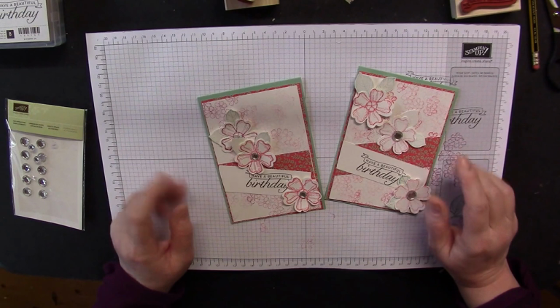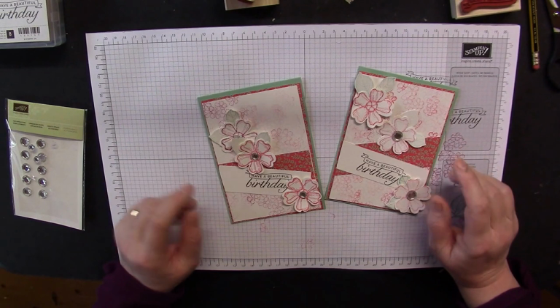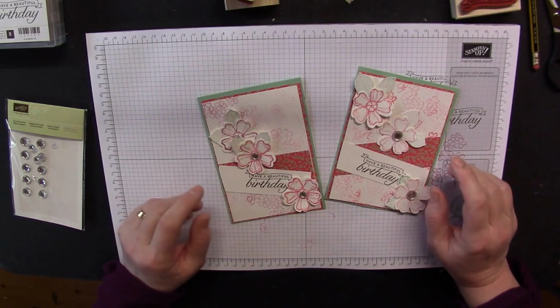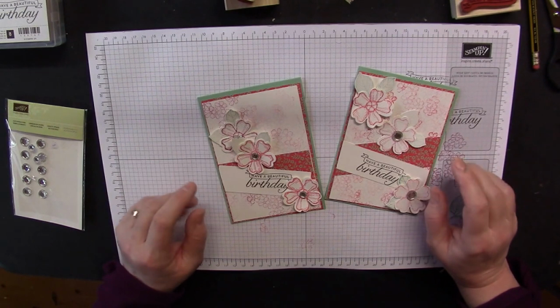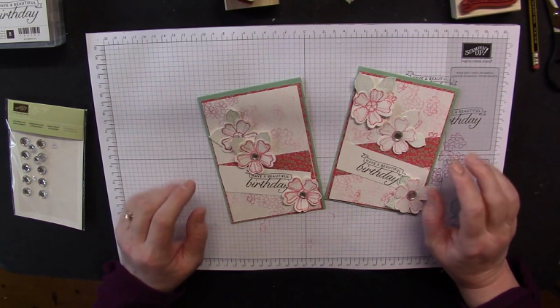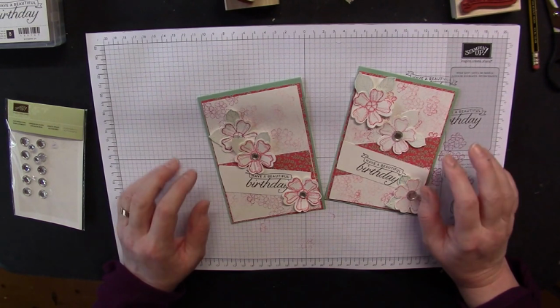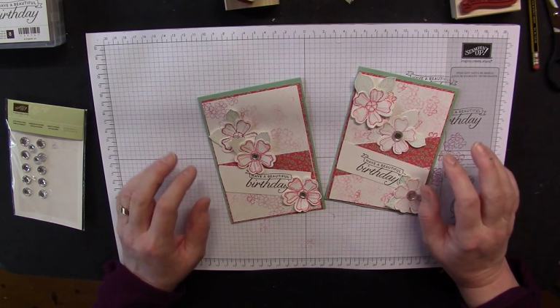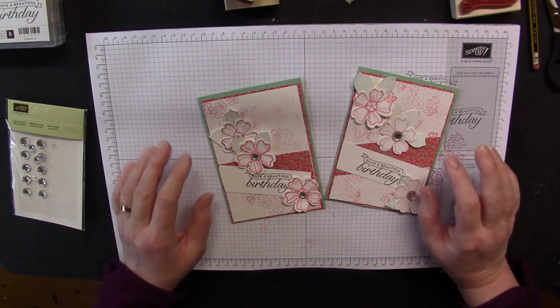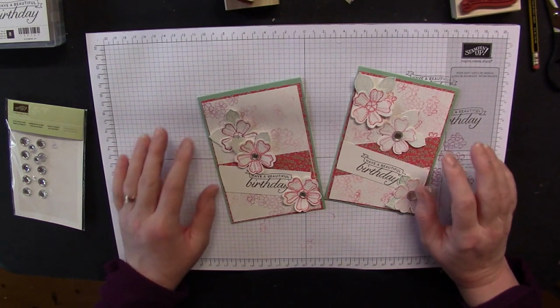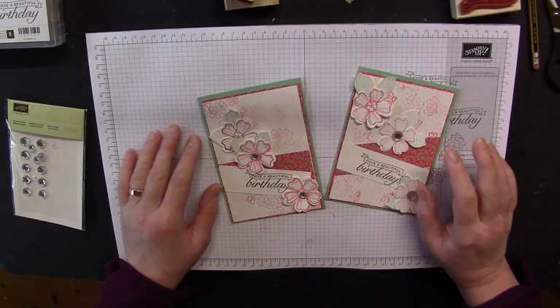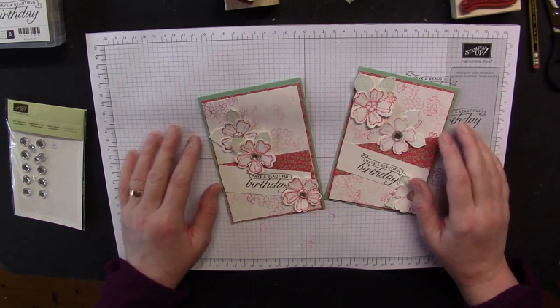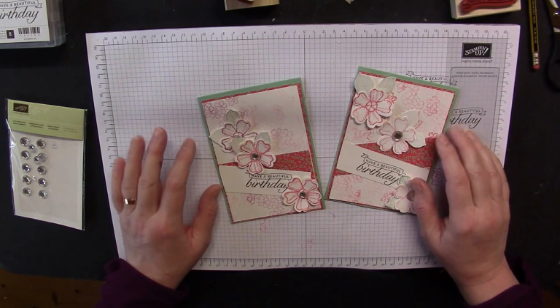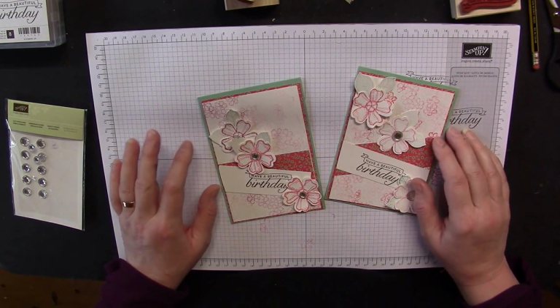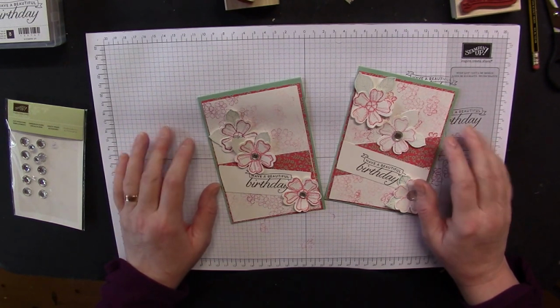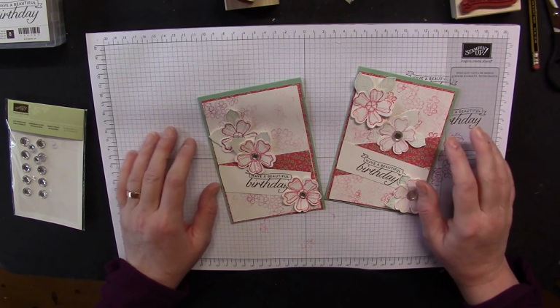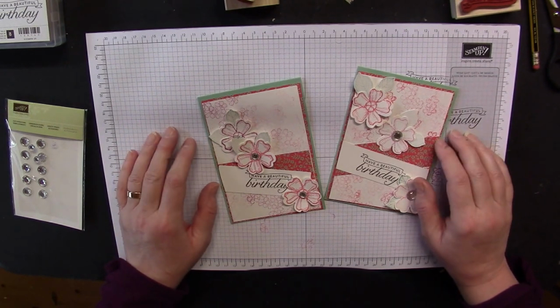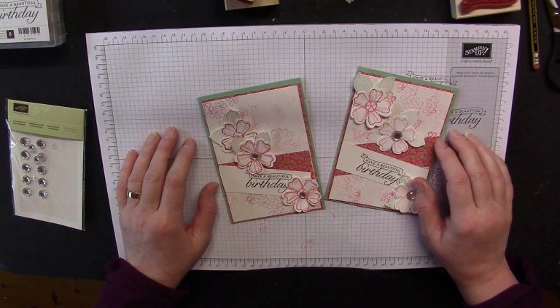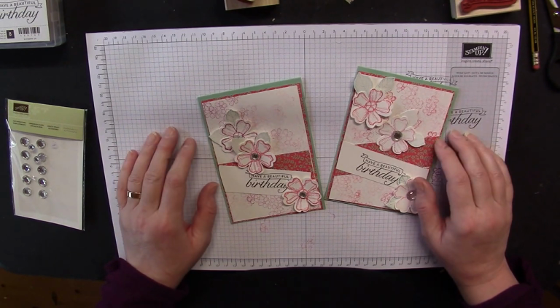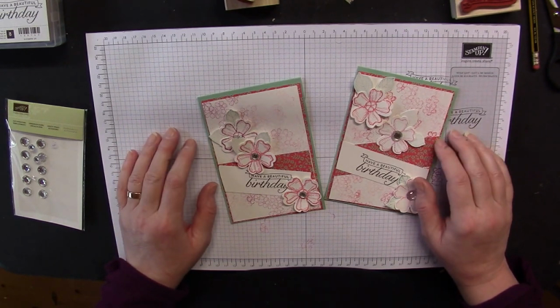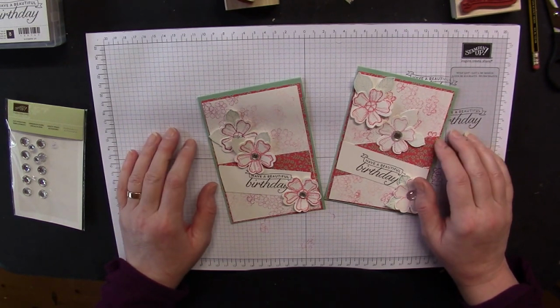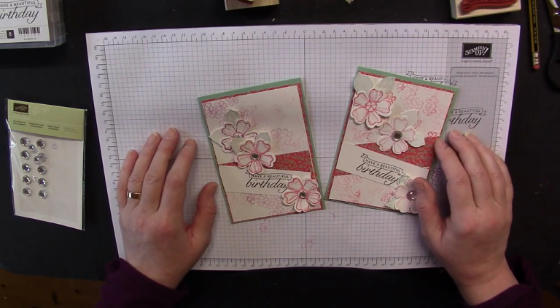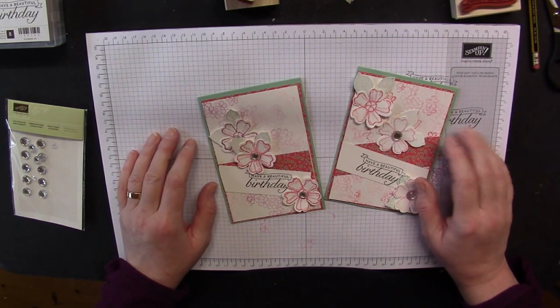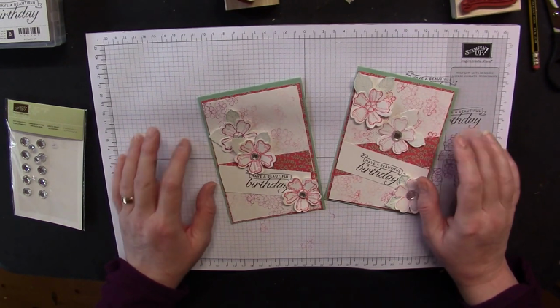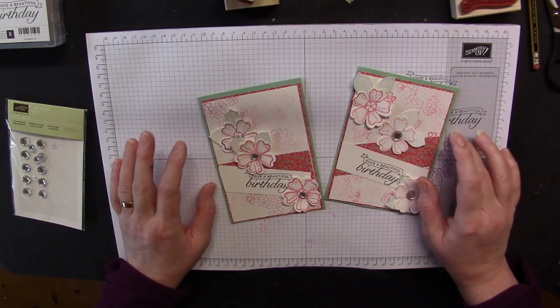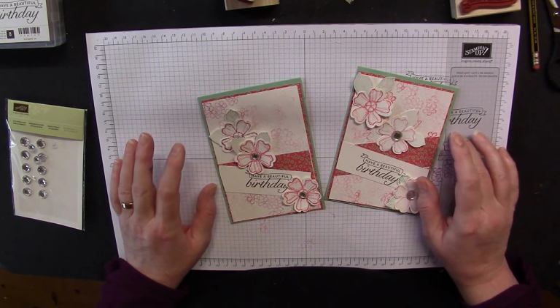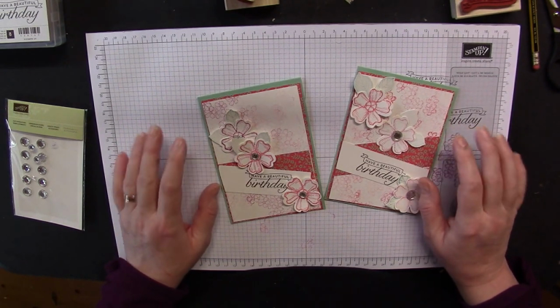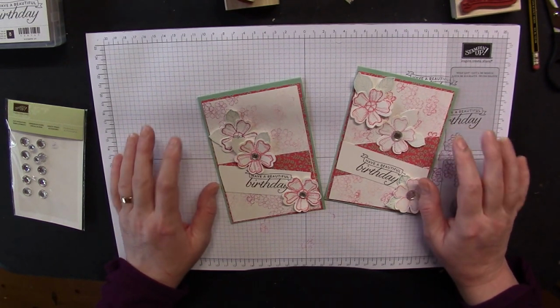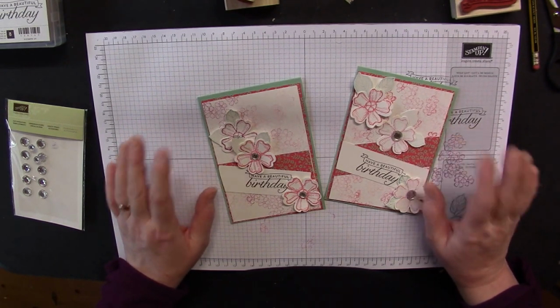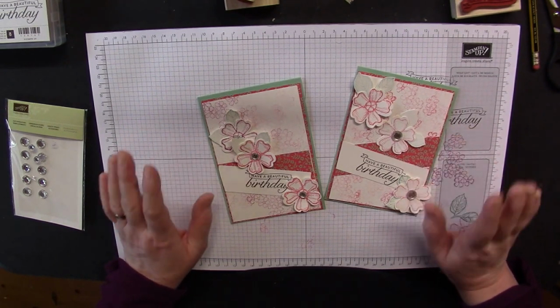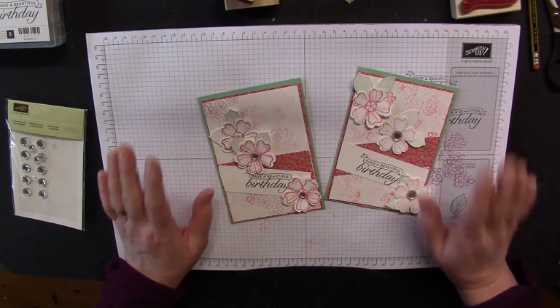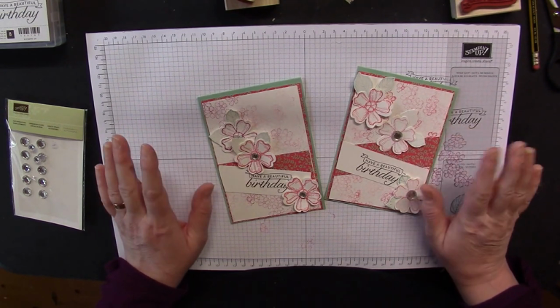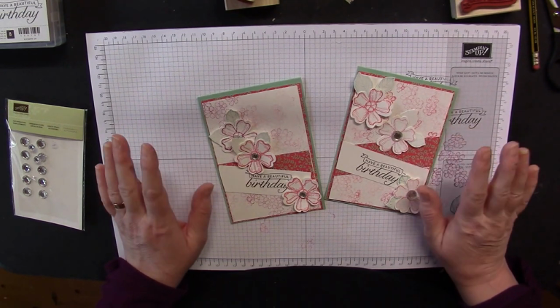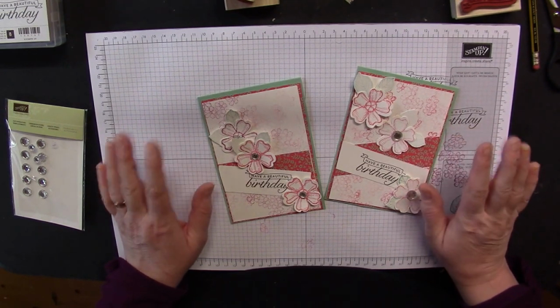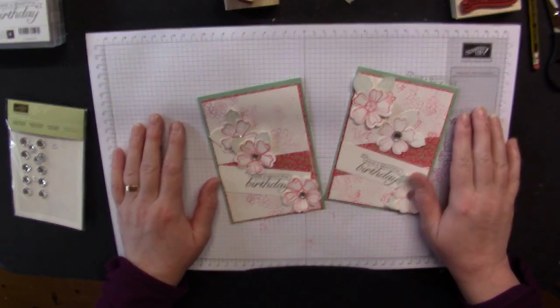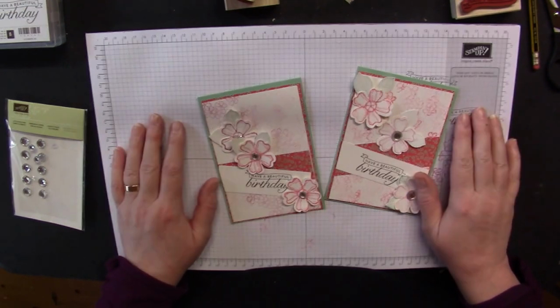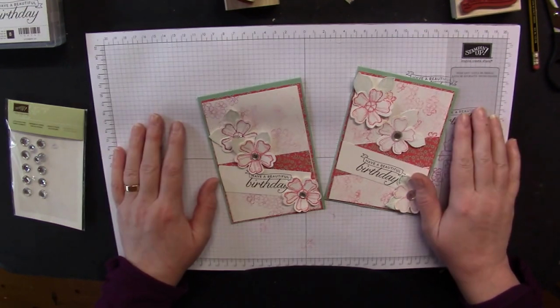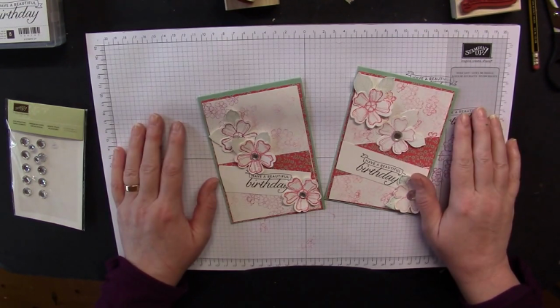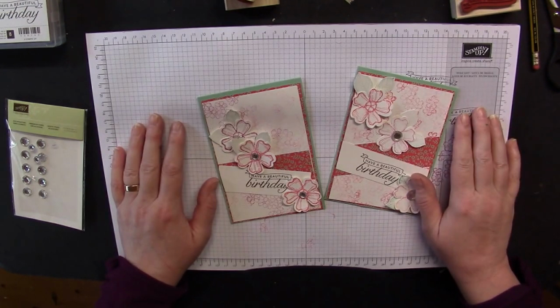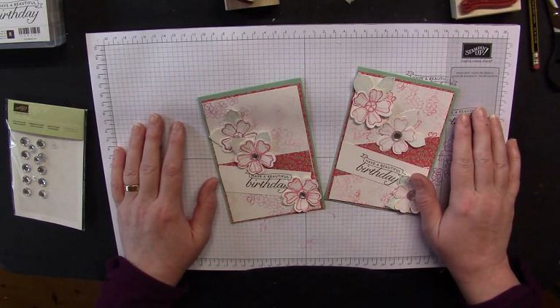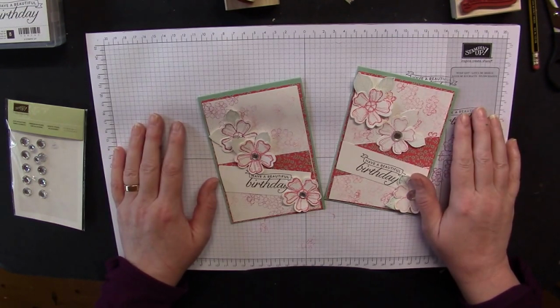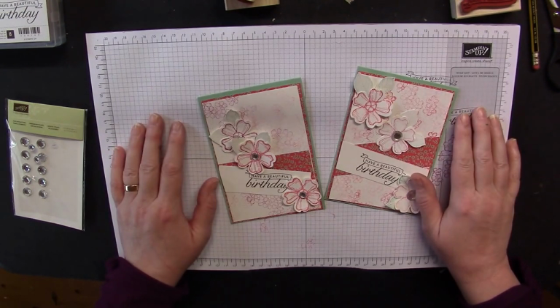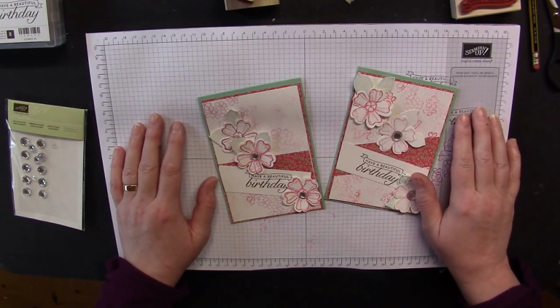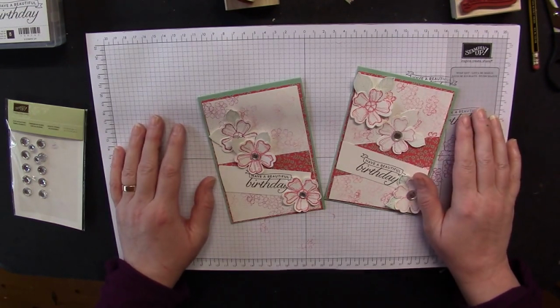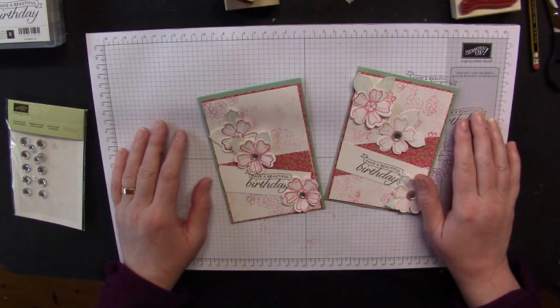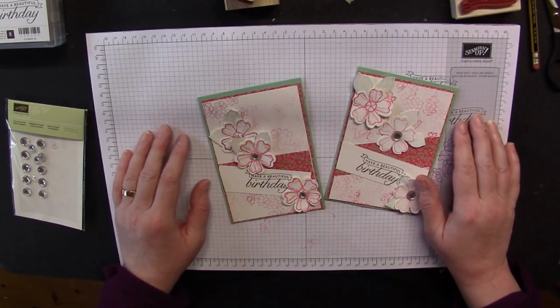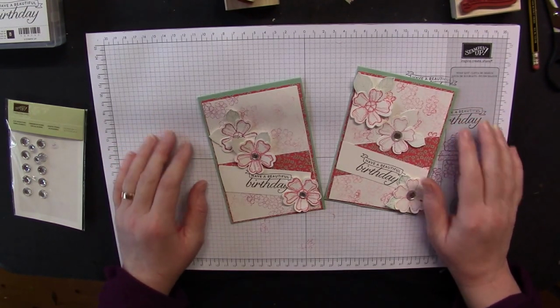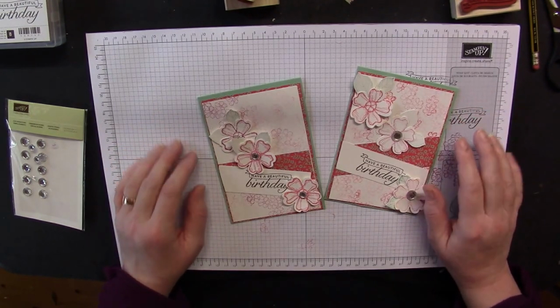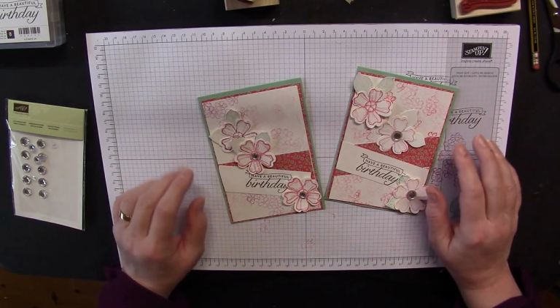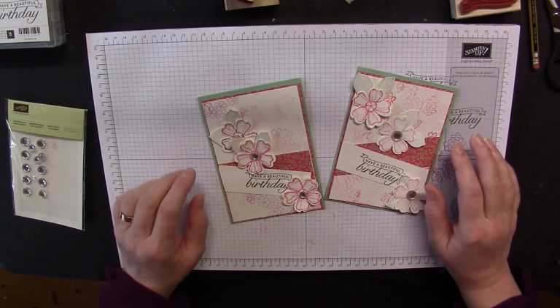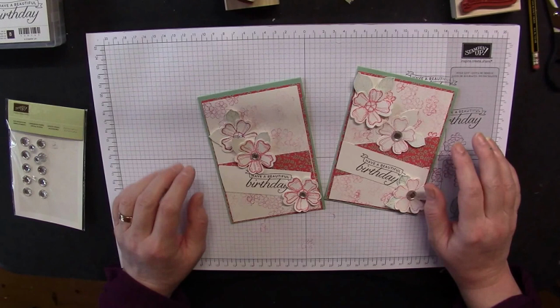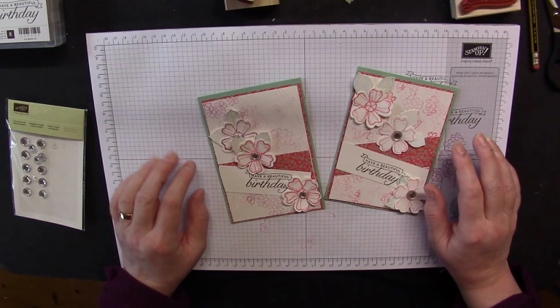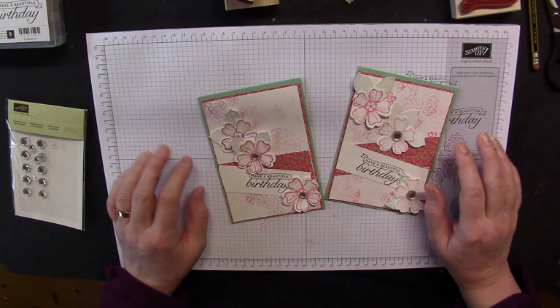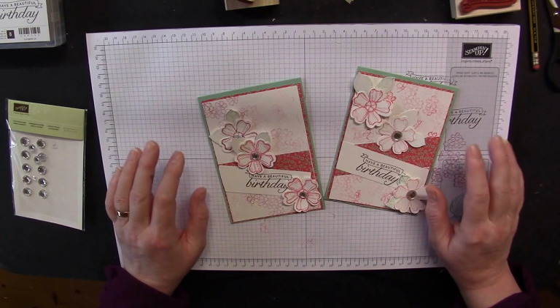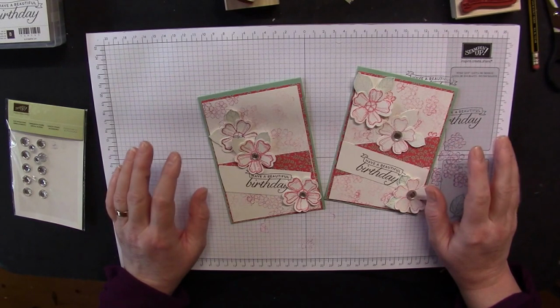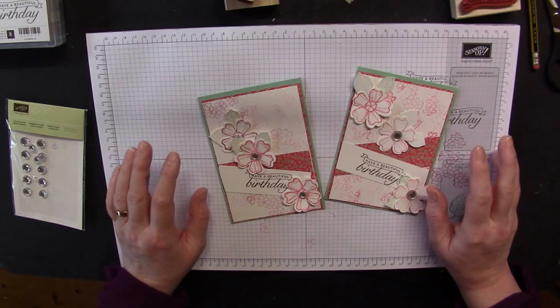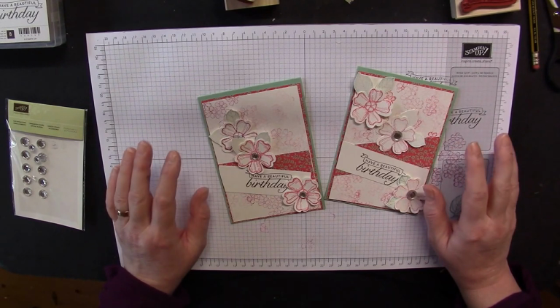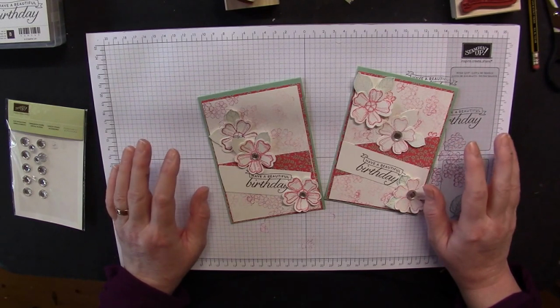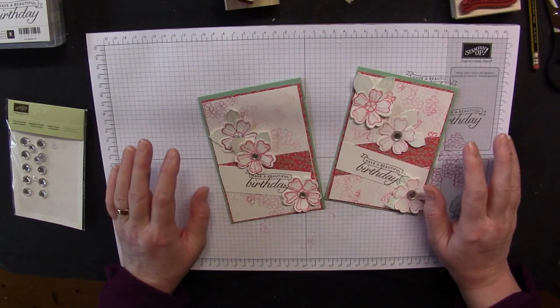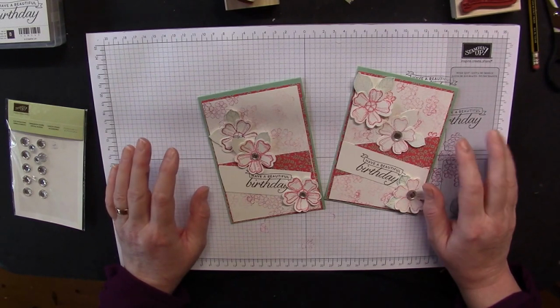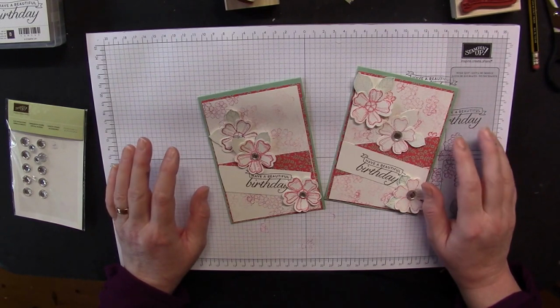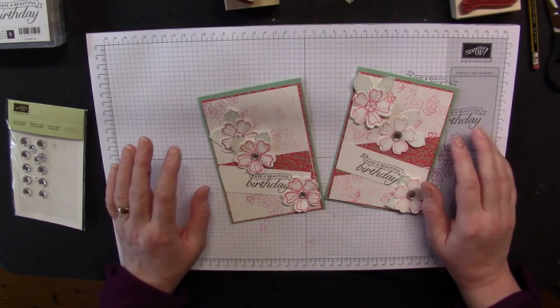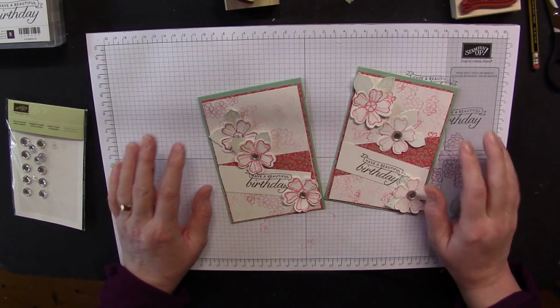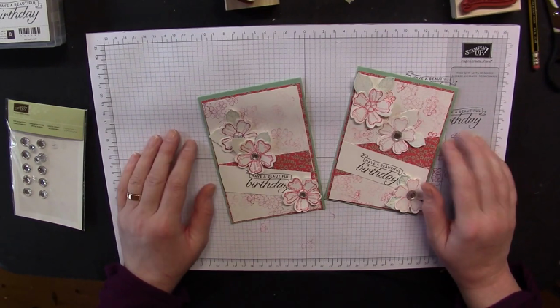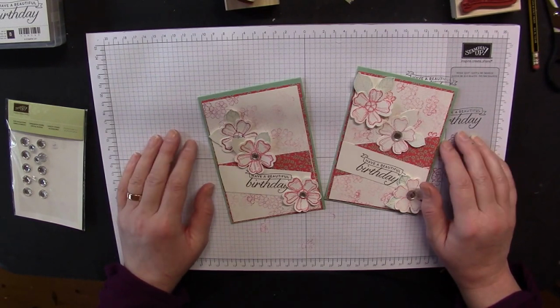We've got some watercolouring coming this week — two watercolour projects — so watch out for those.